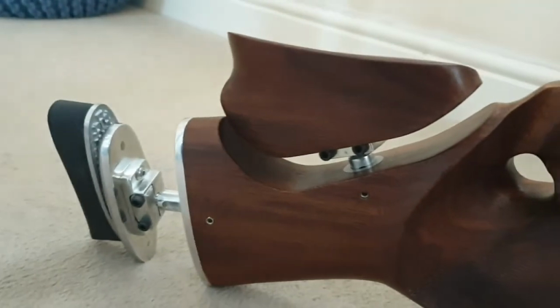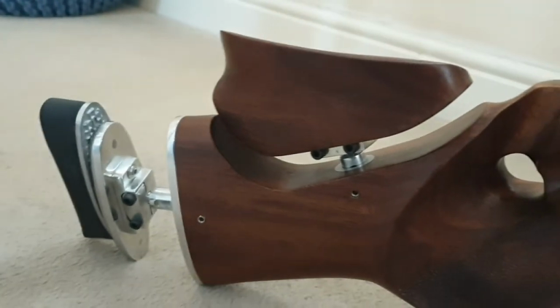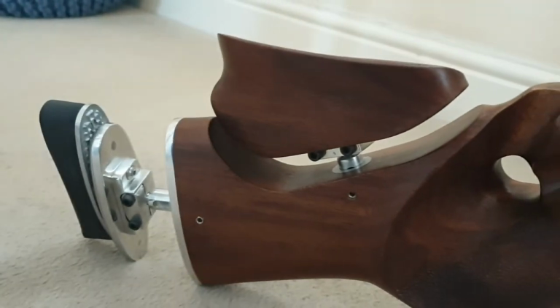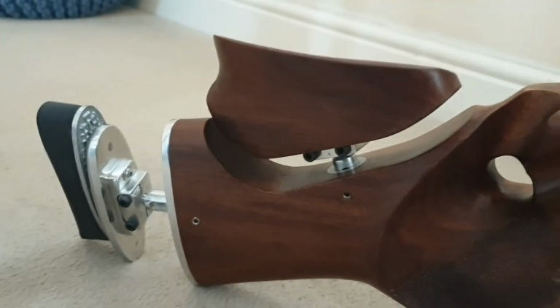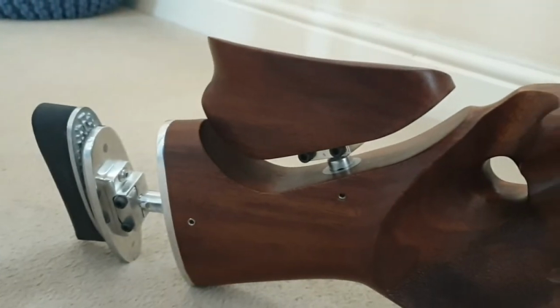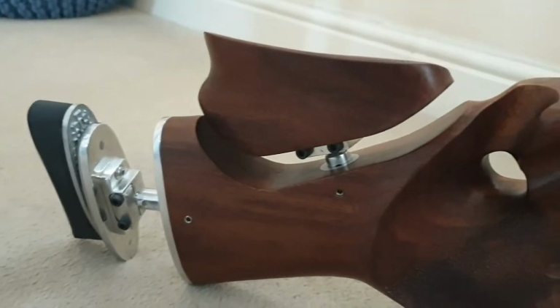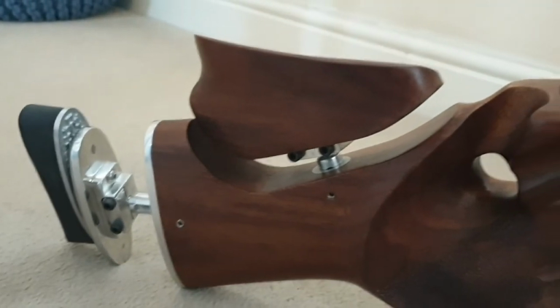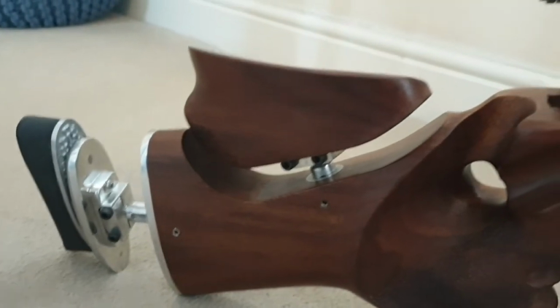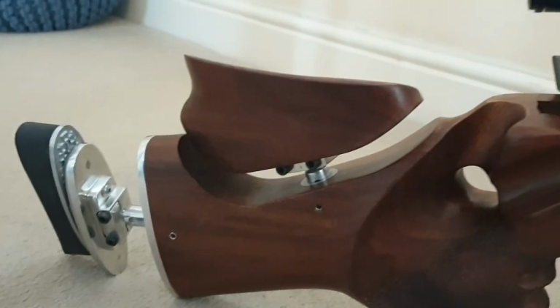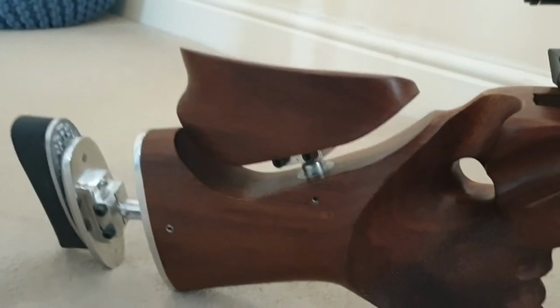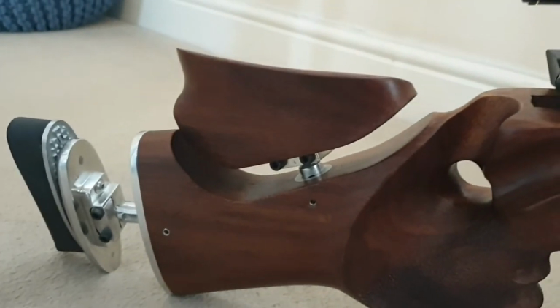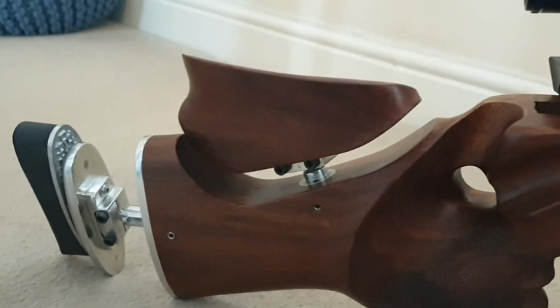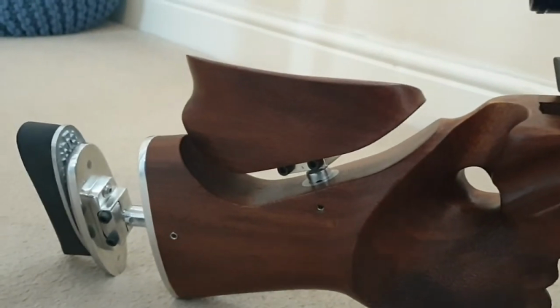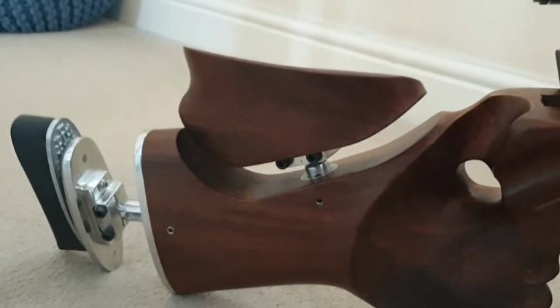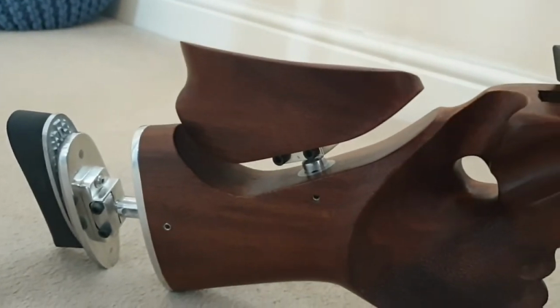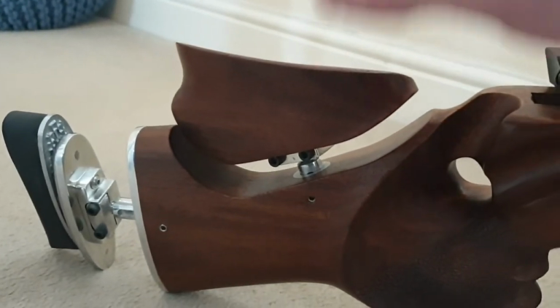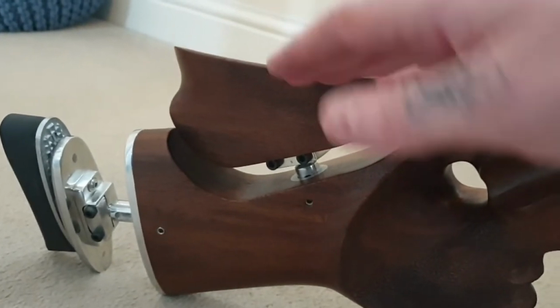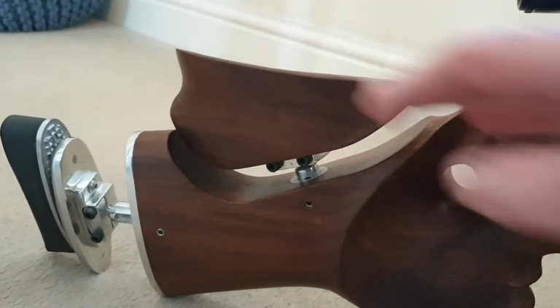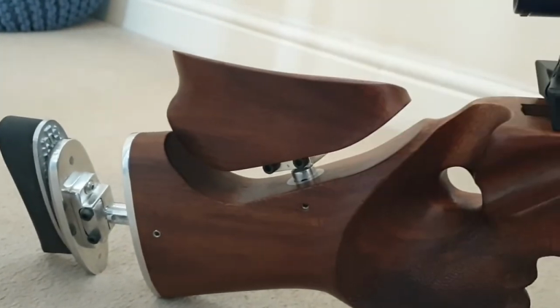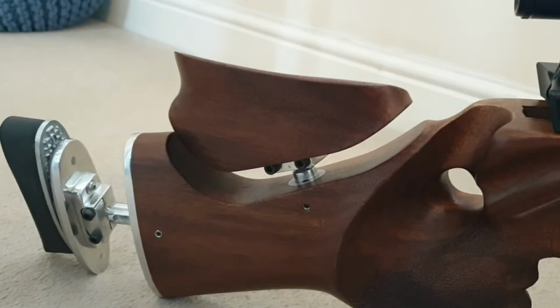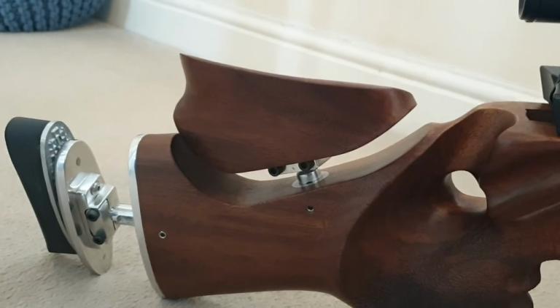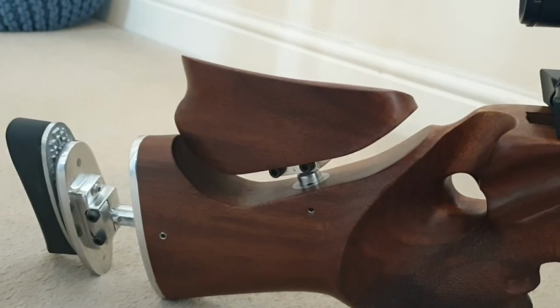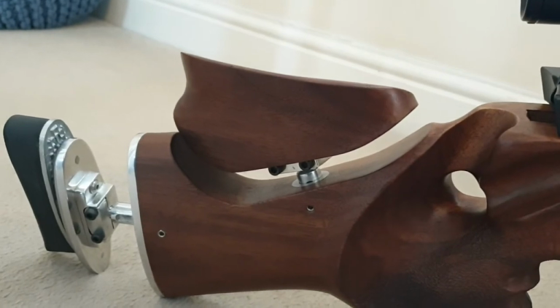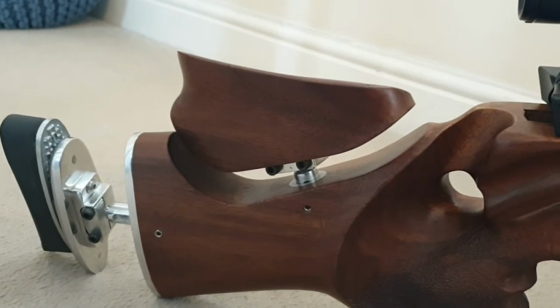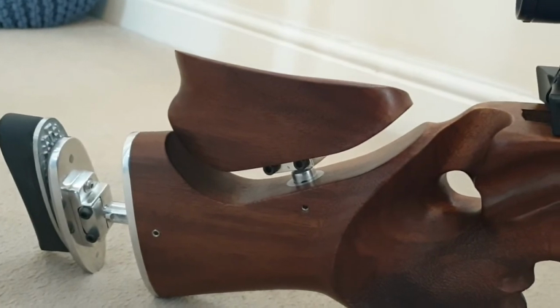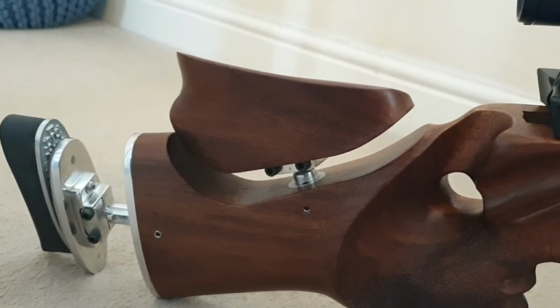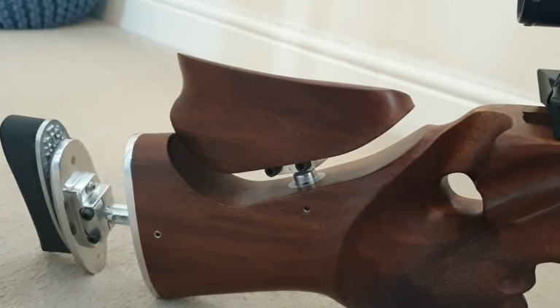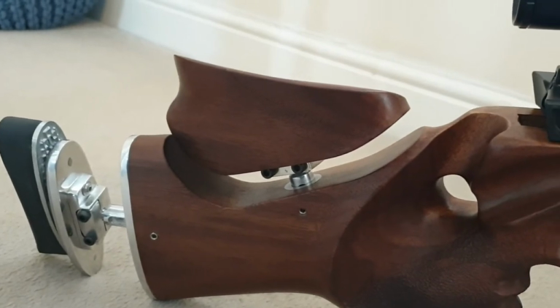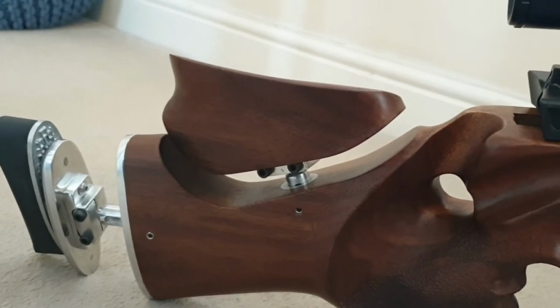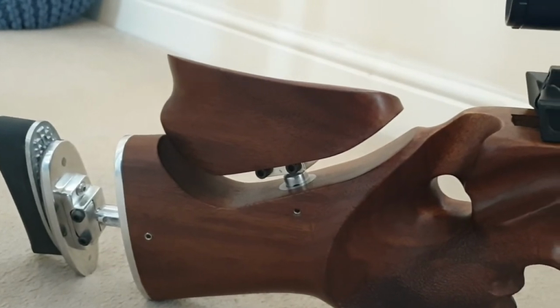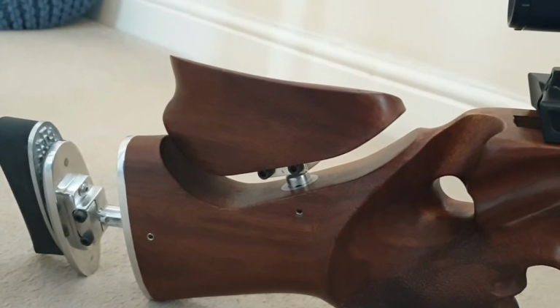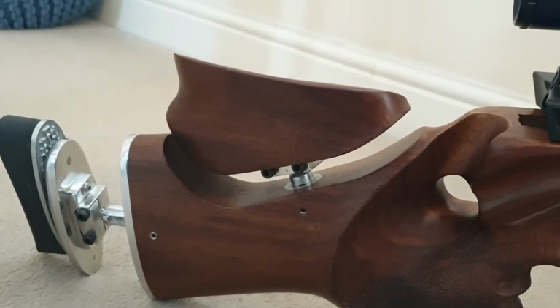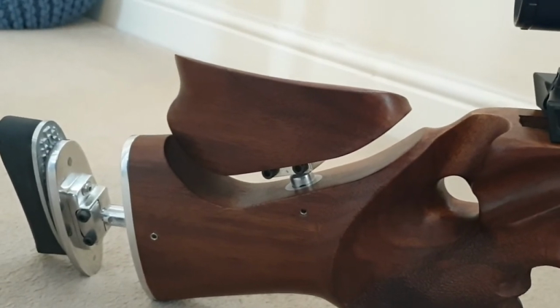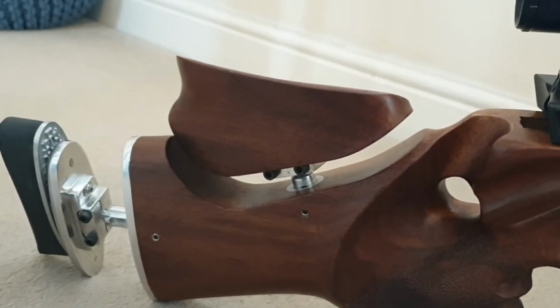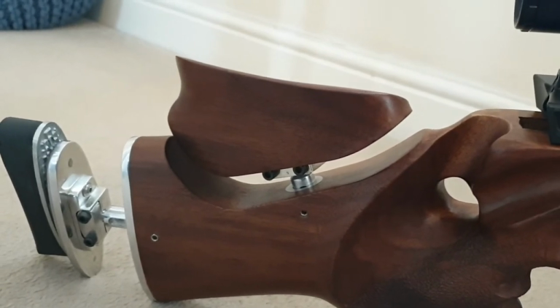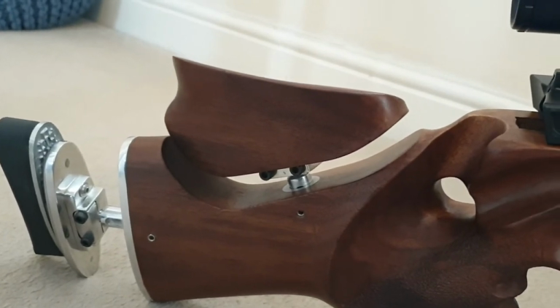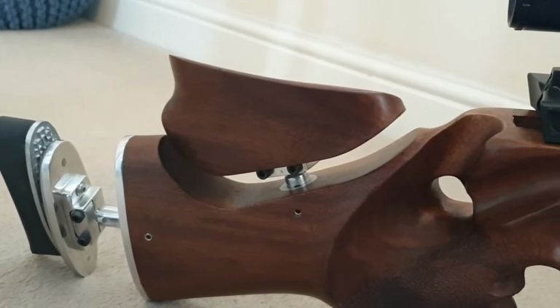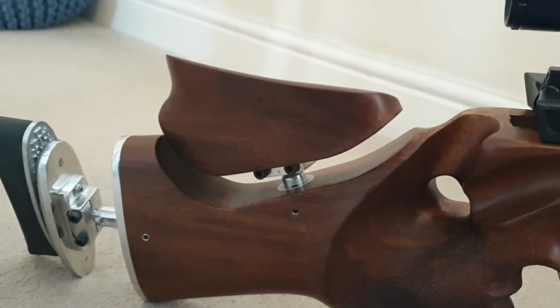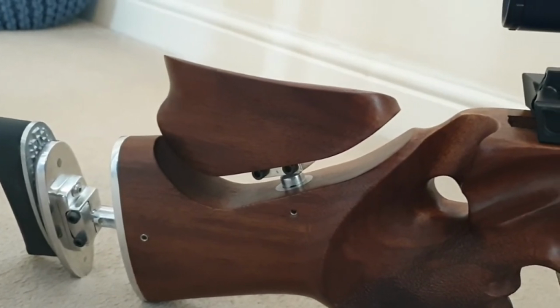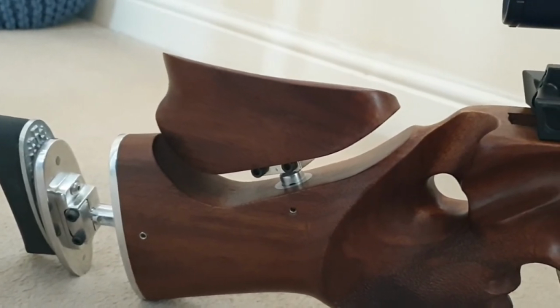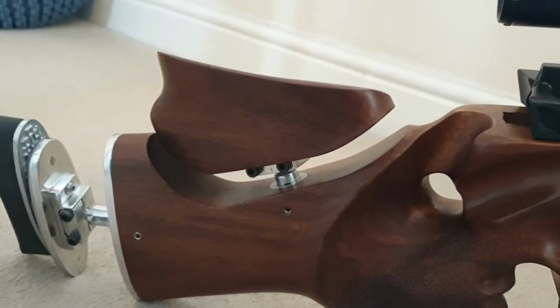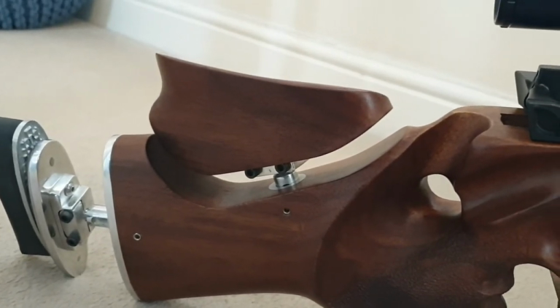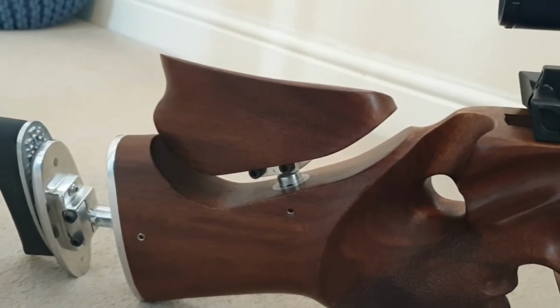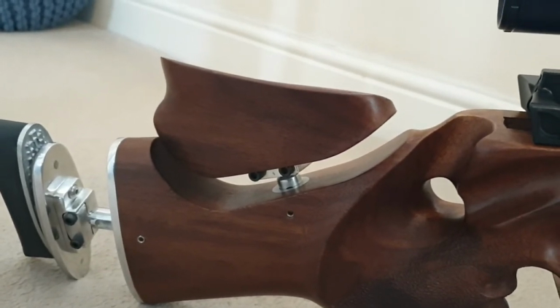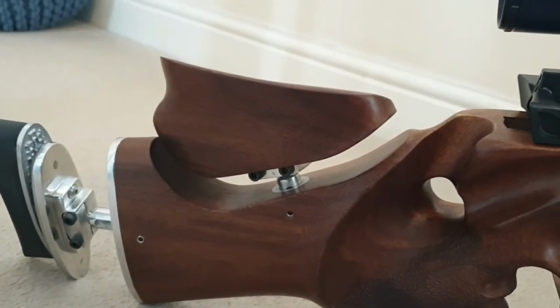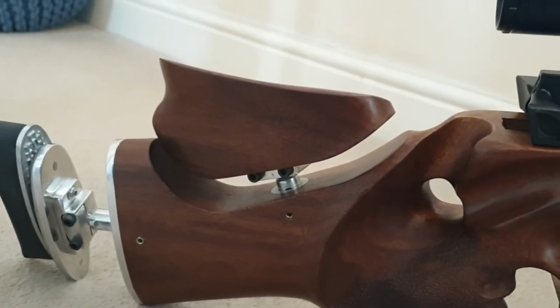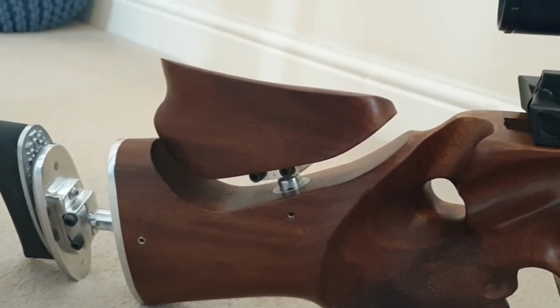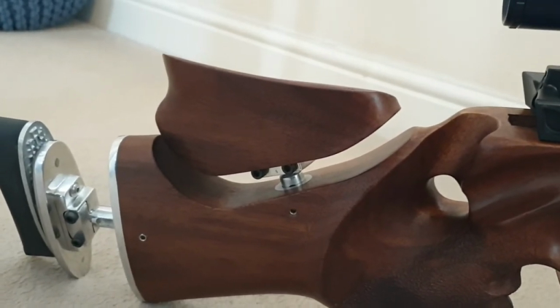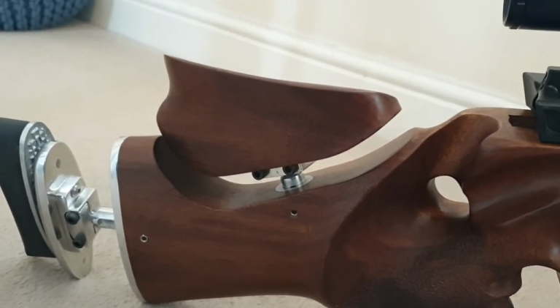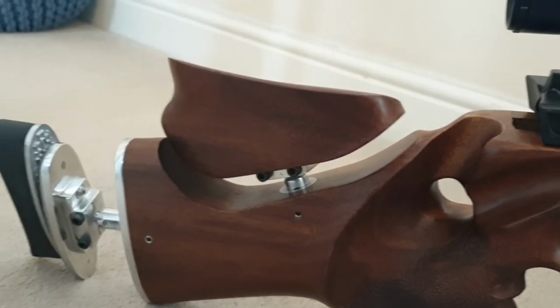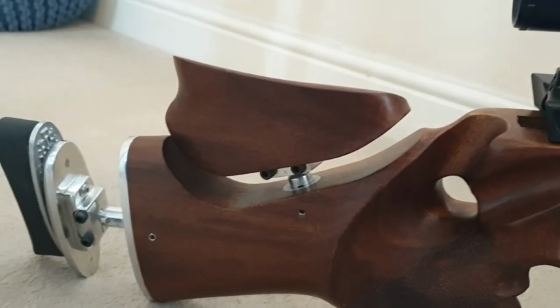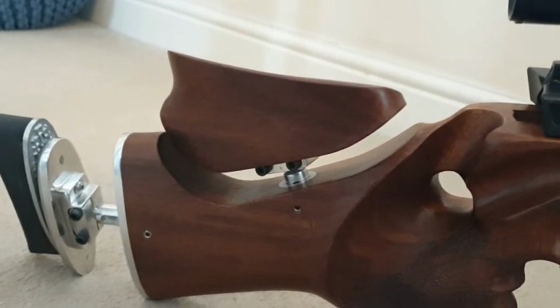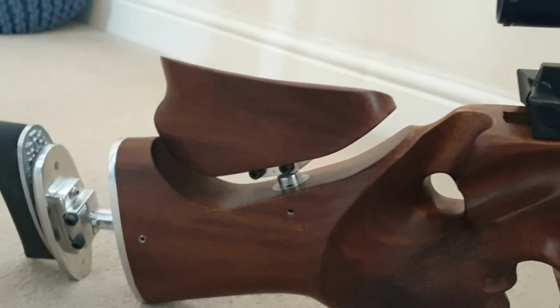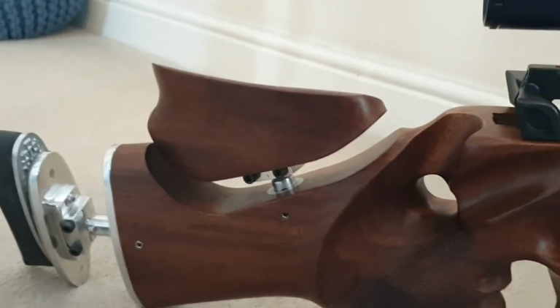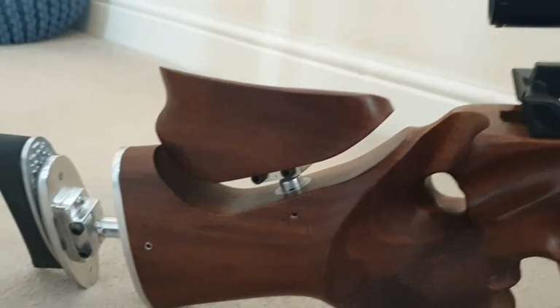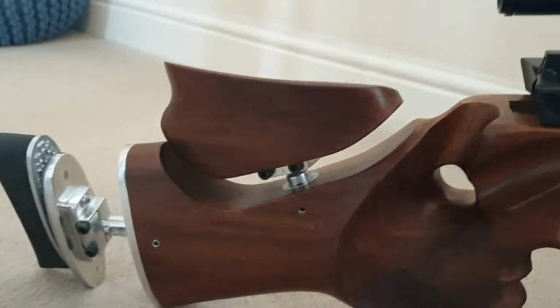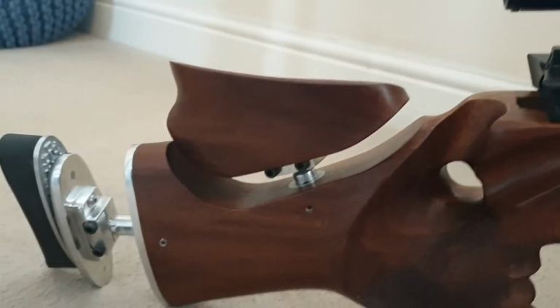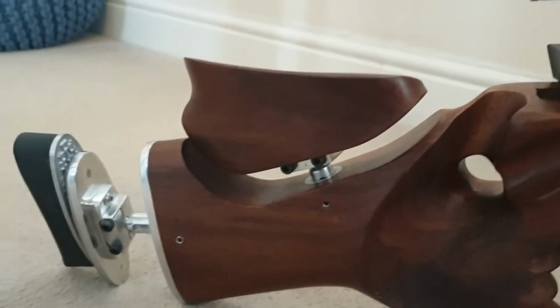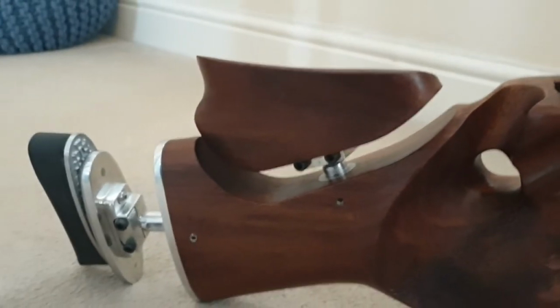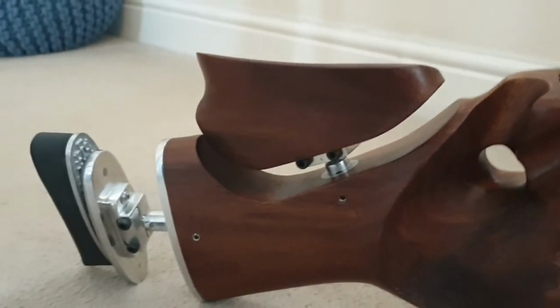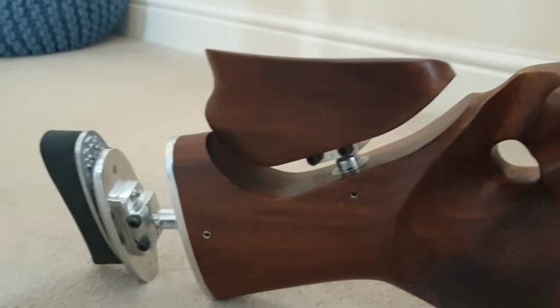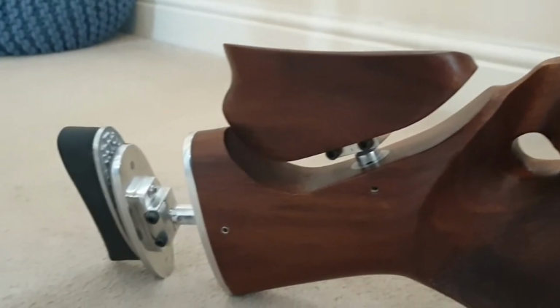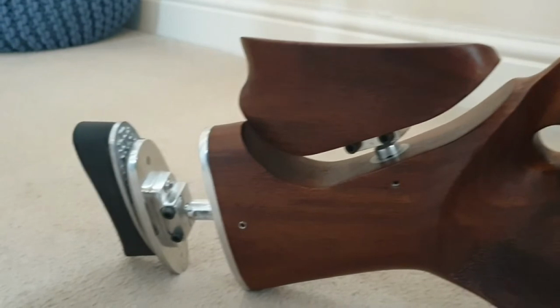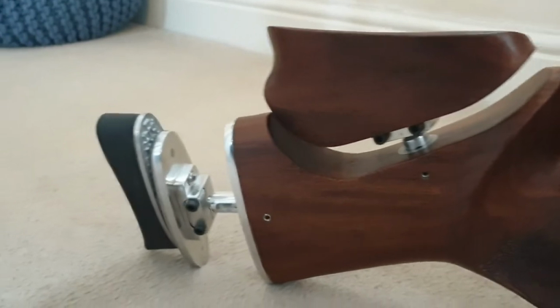You've got your cheek piece that's adjustable up and down, left and right, and tilts forwards and backwards — just to fit you perfectly.